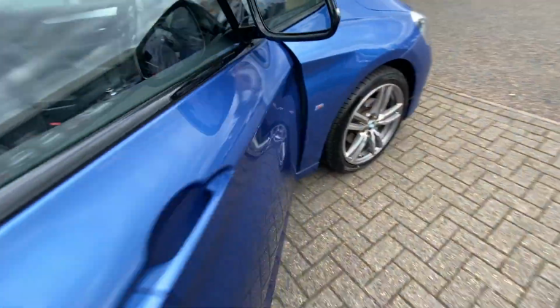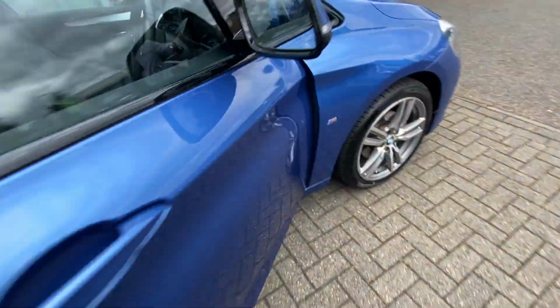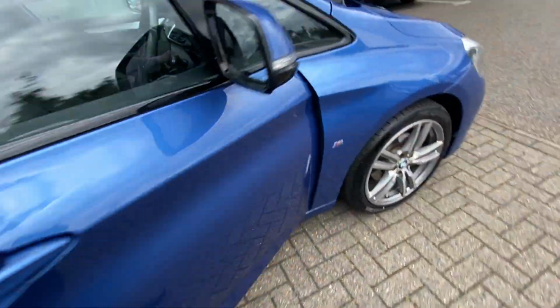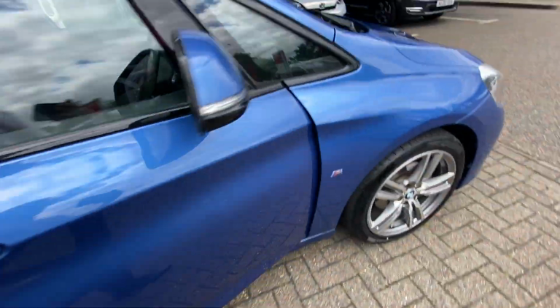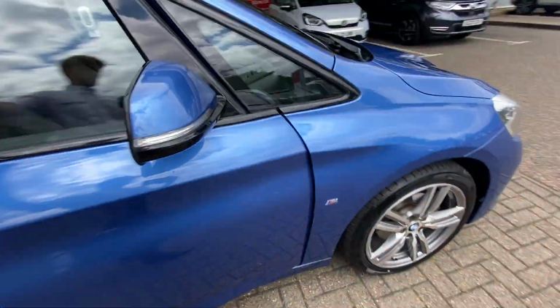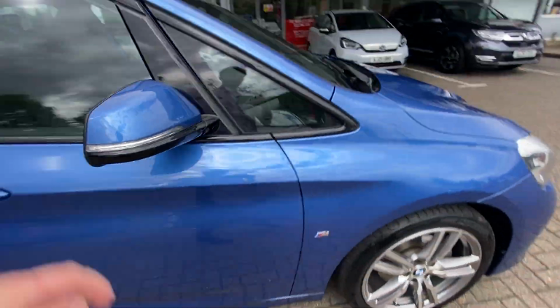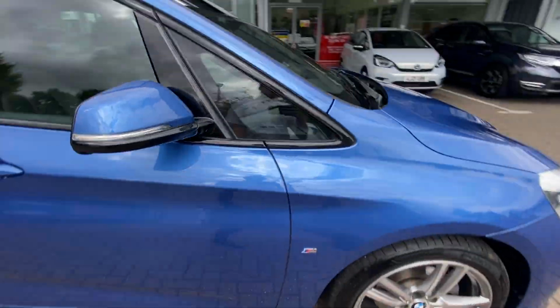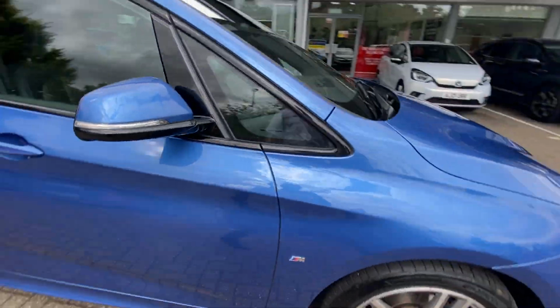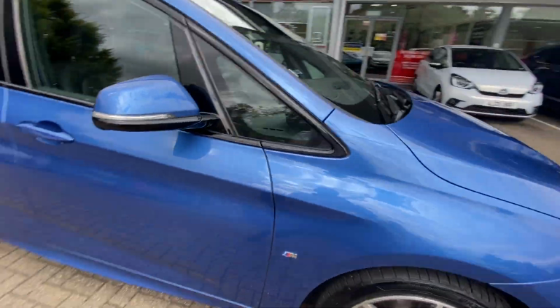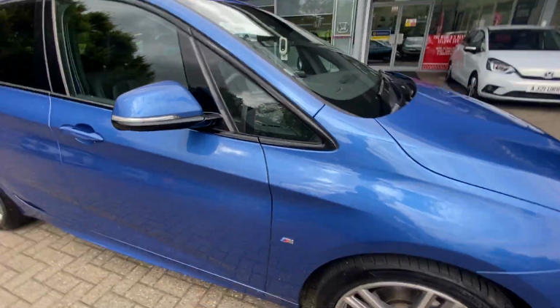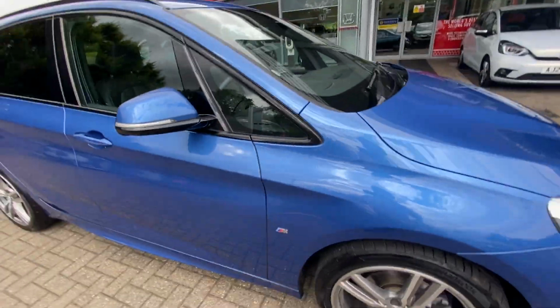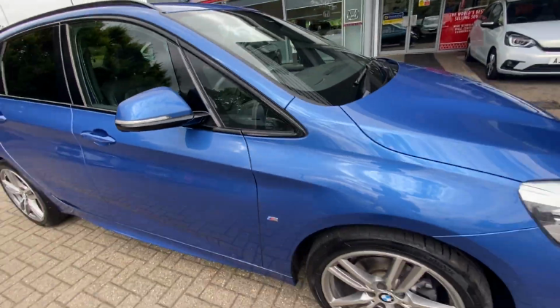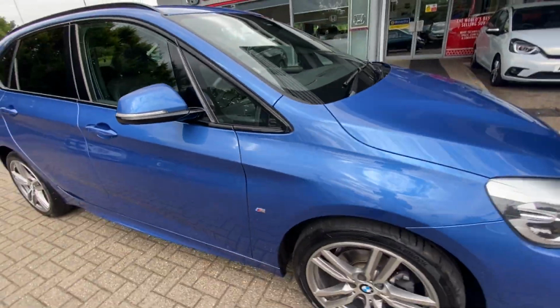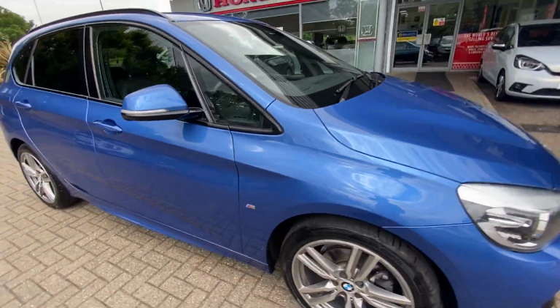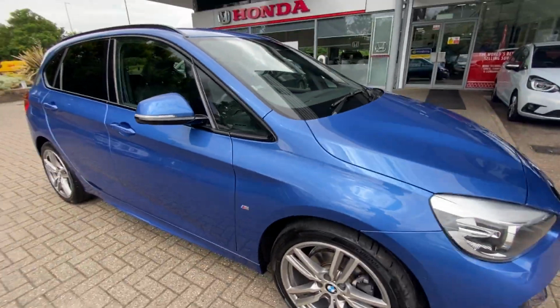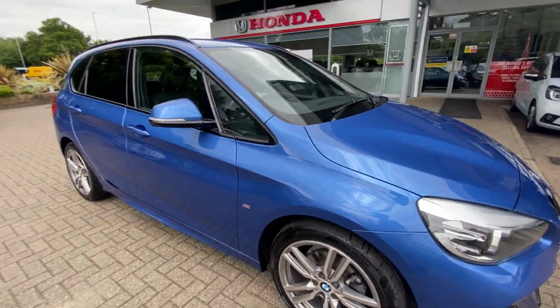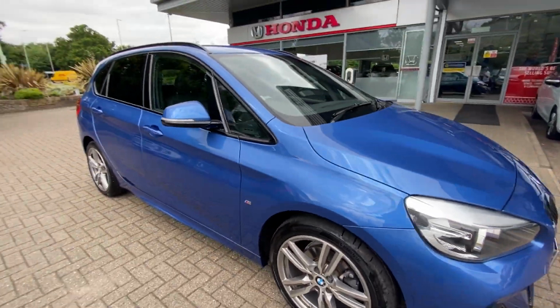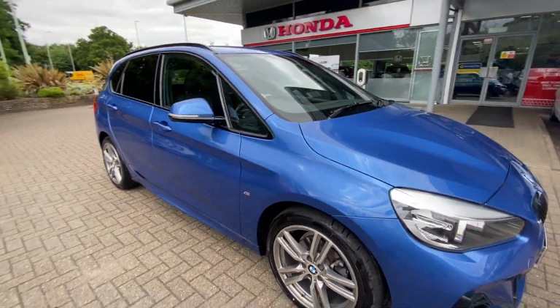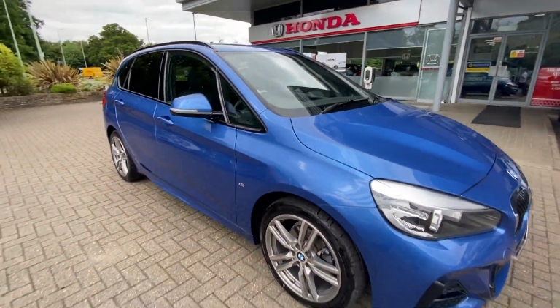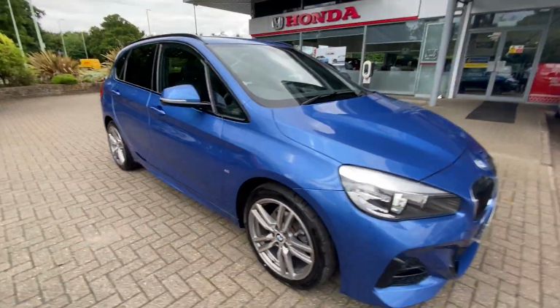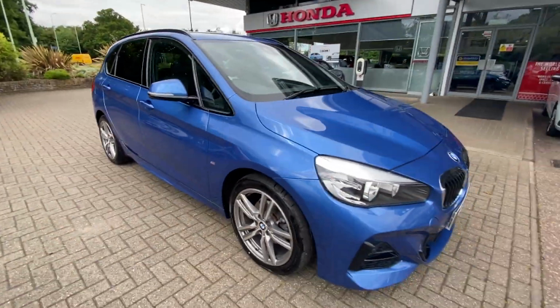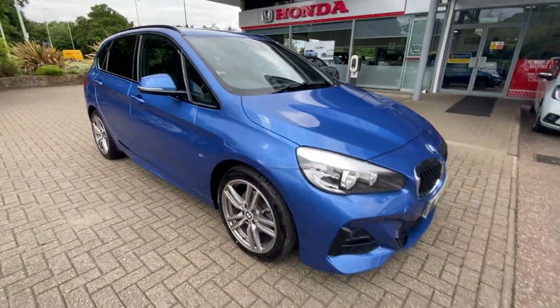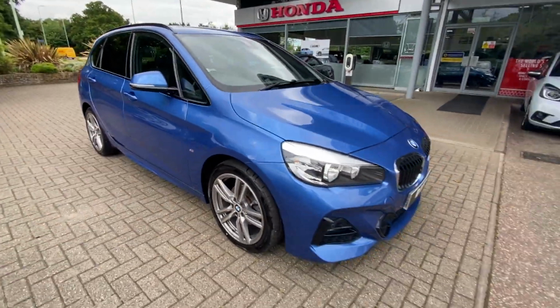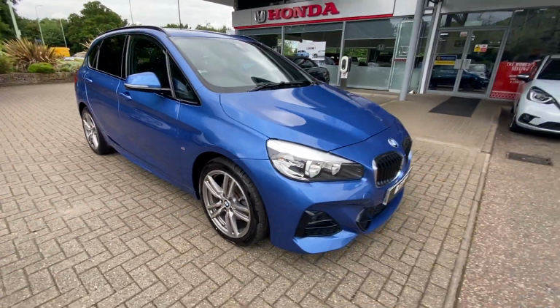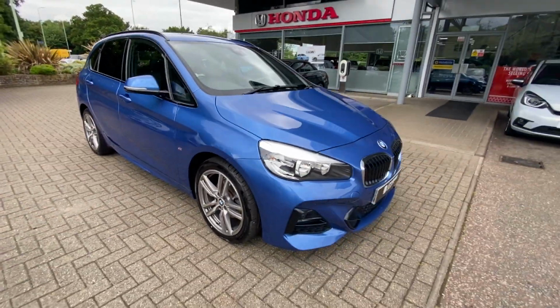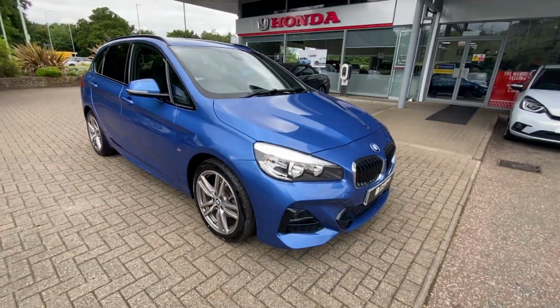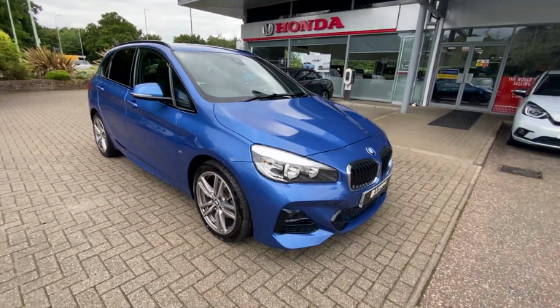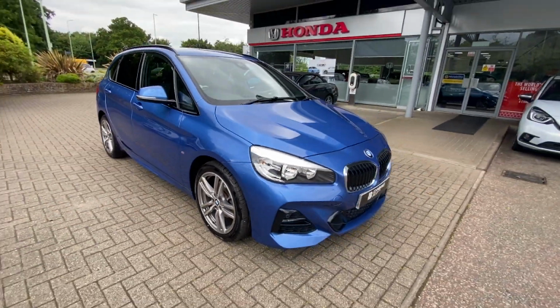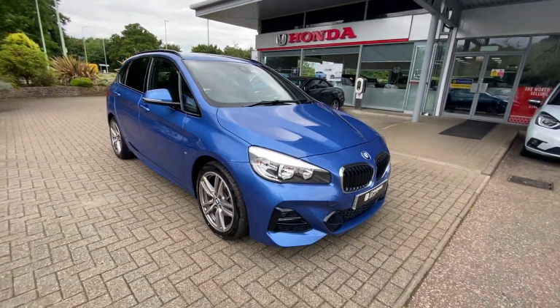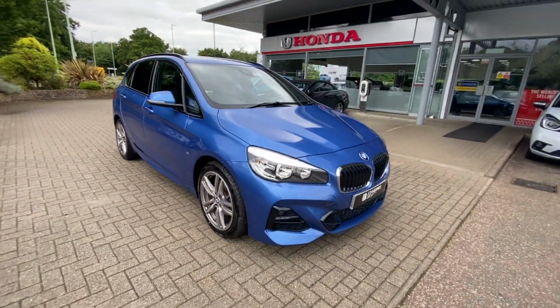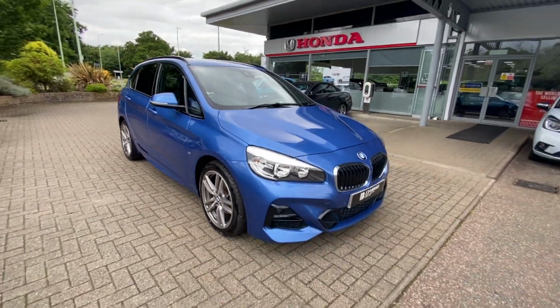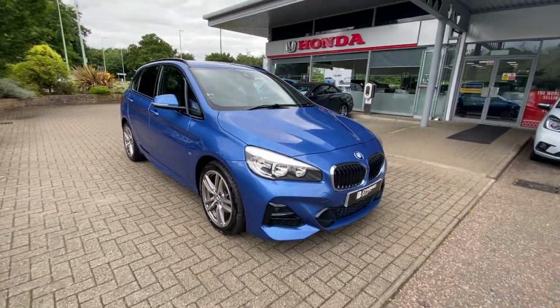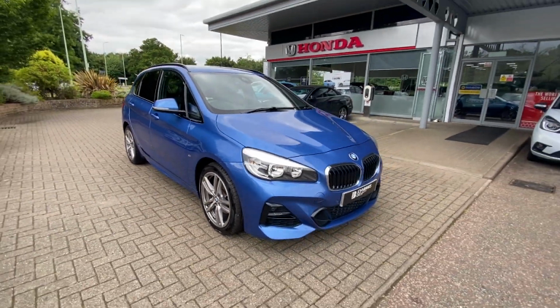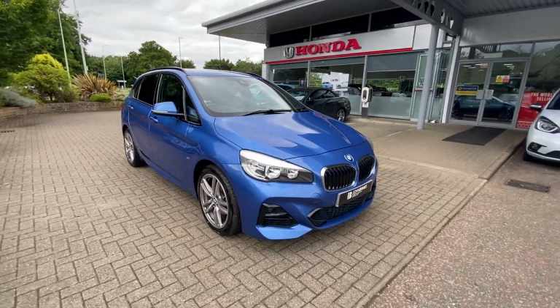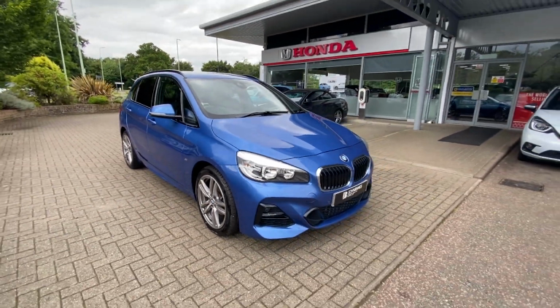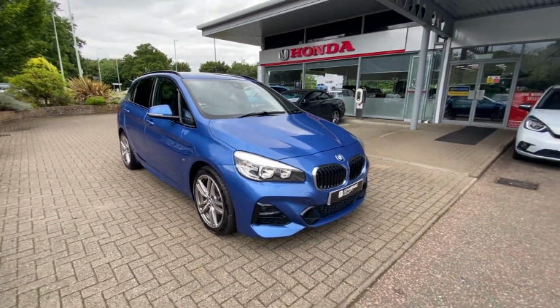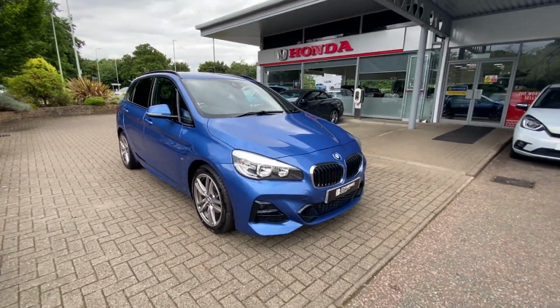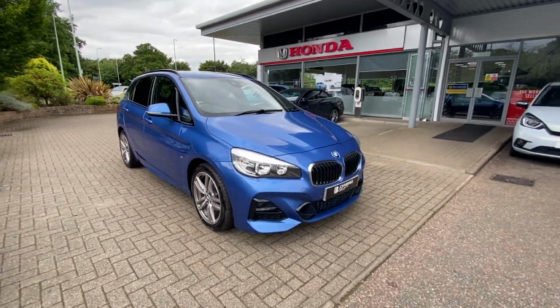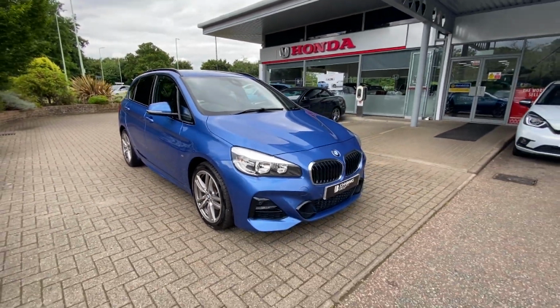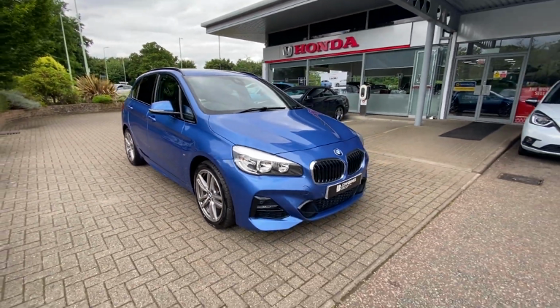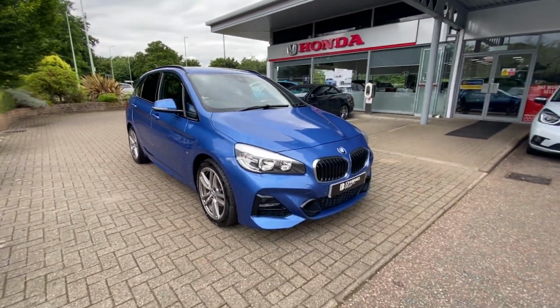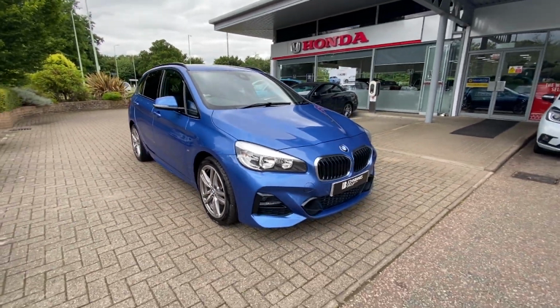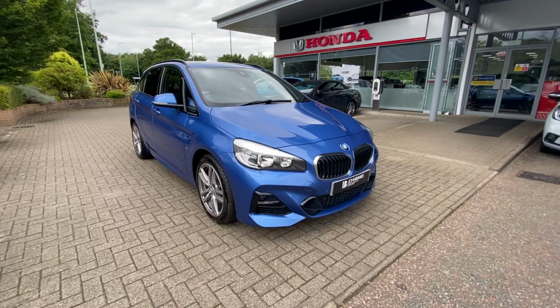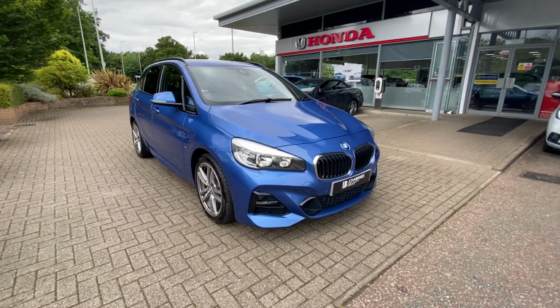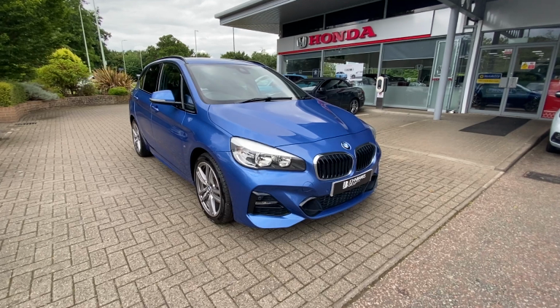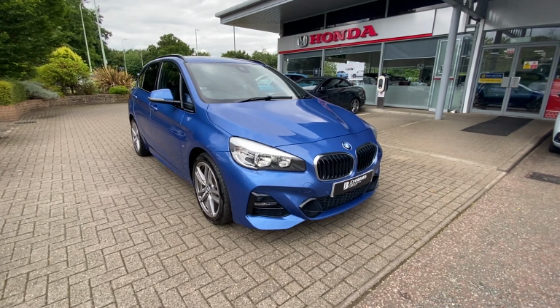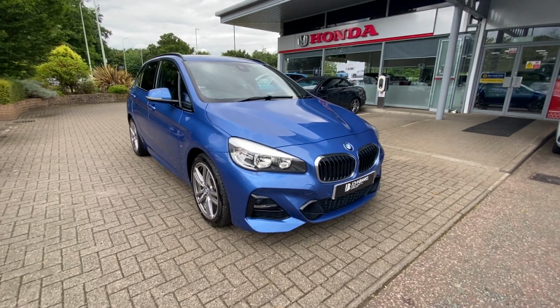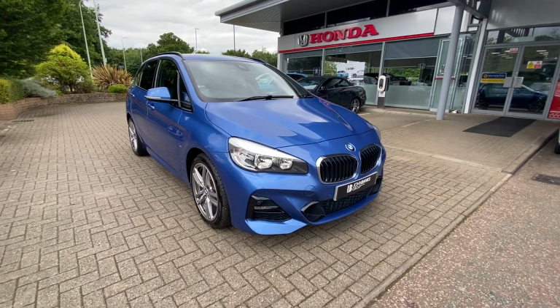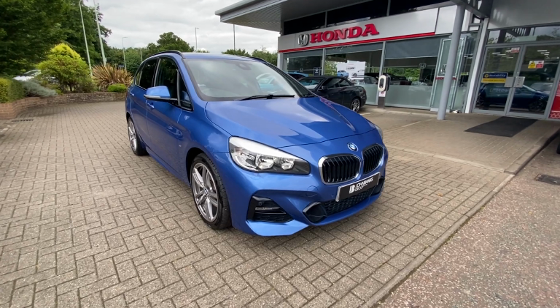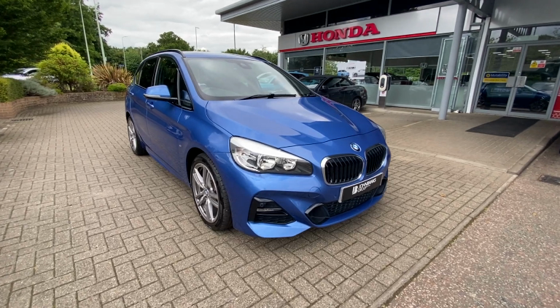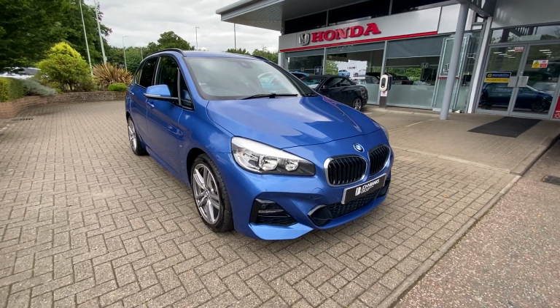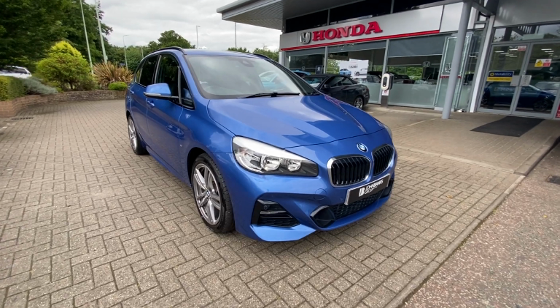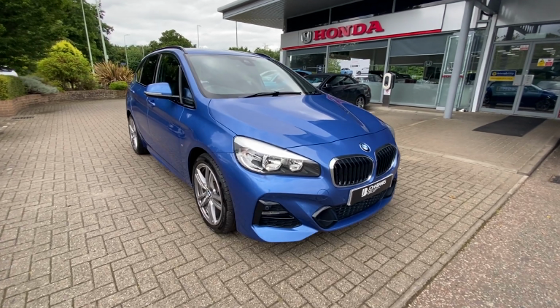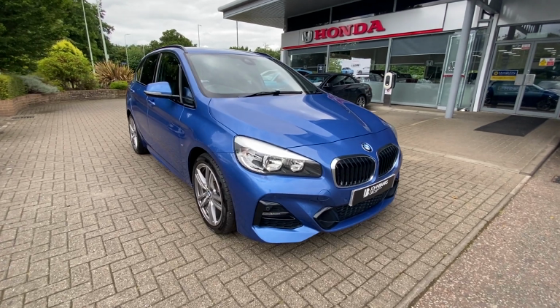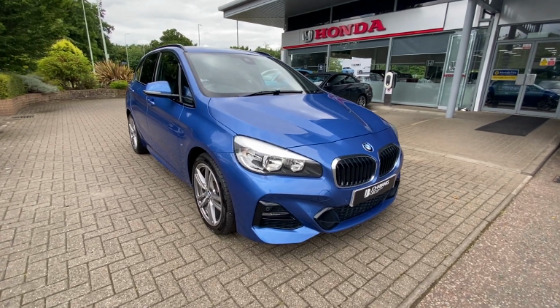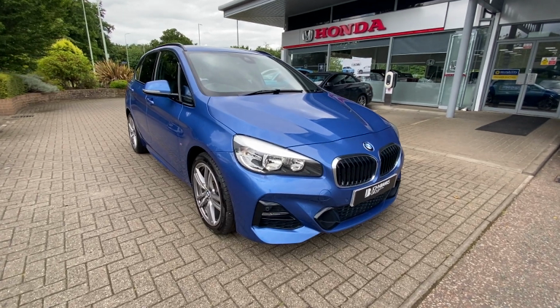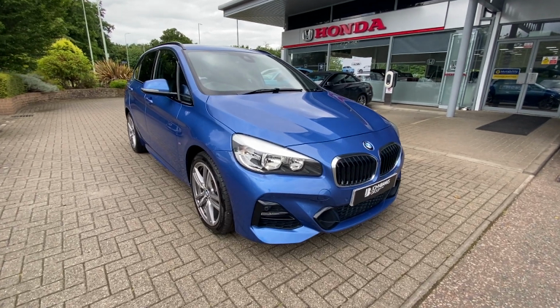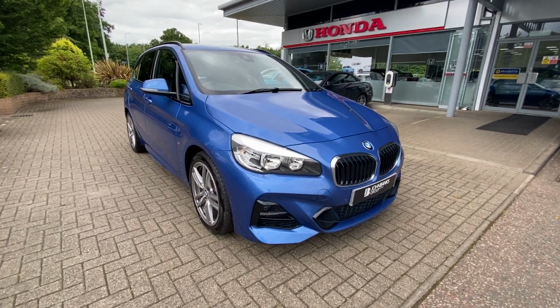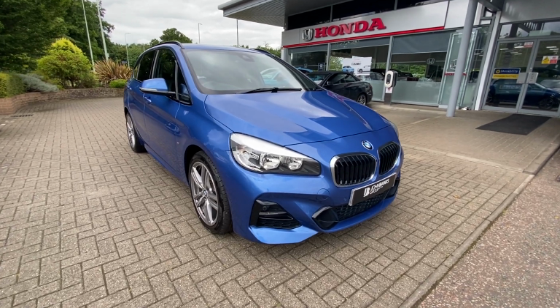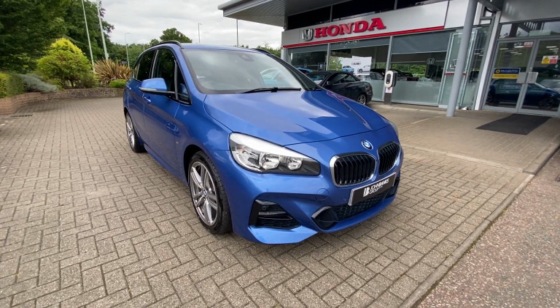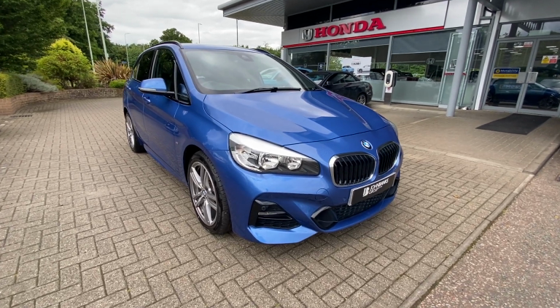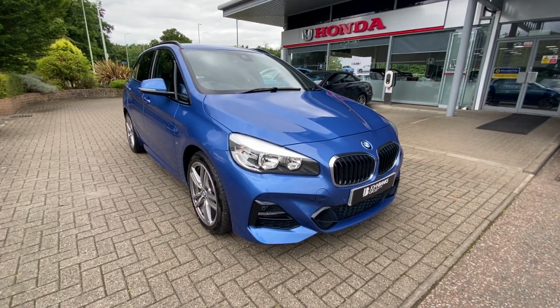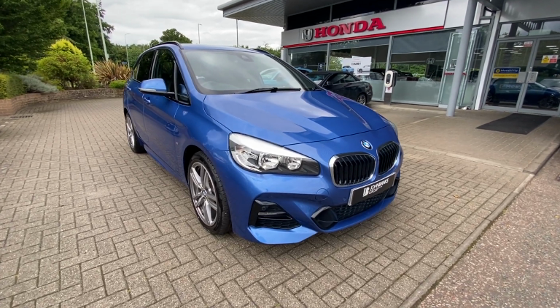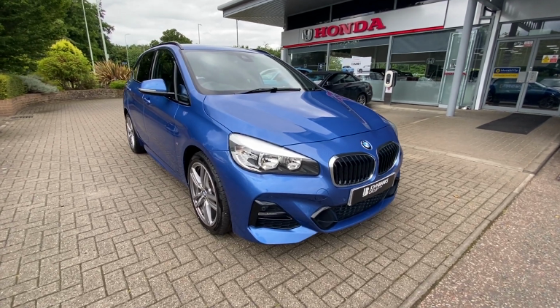If you have any further questions about our used BMW, please contact us at John Banks Honda in Browston-Edwins. Thank you.